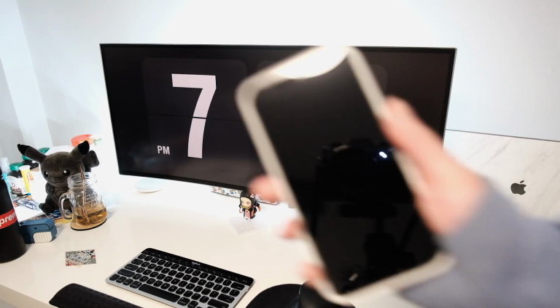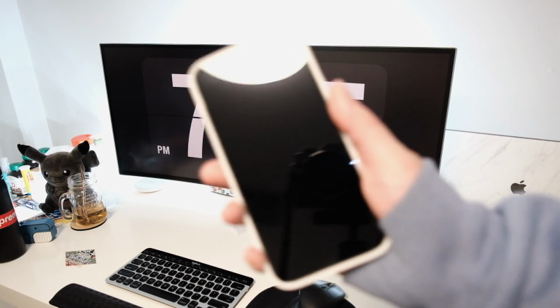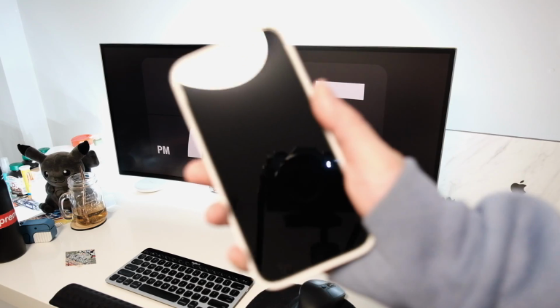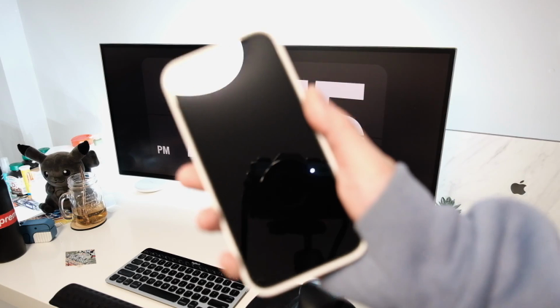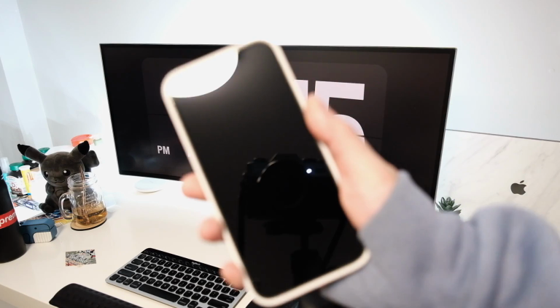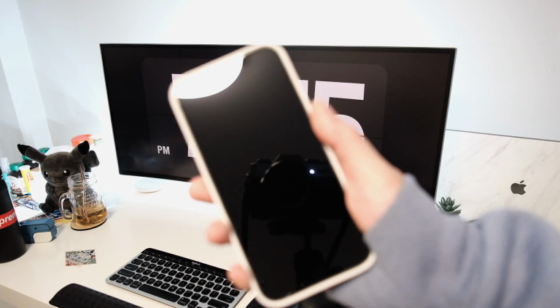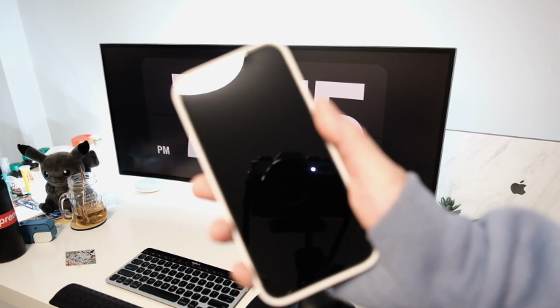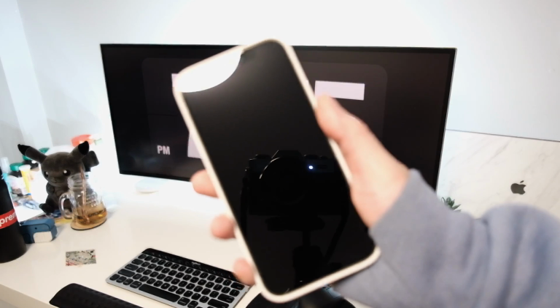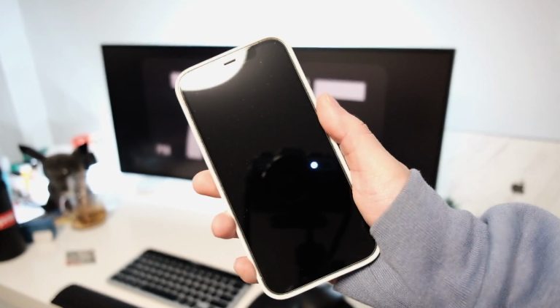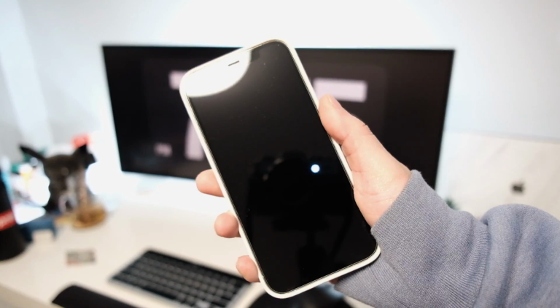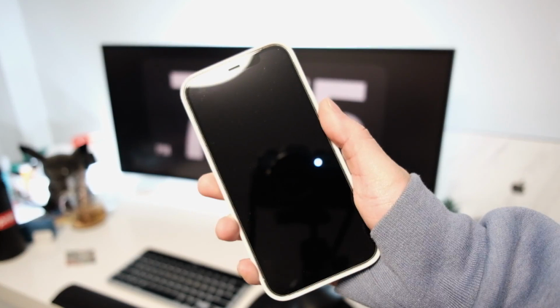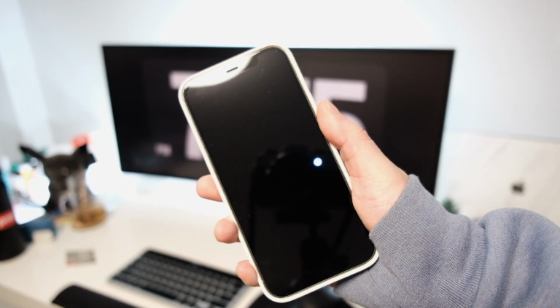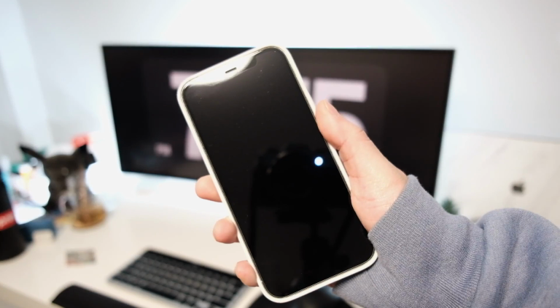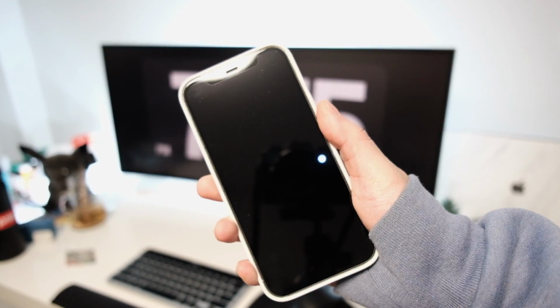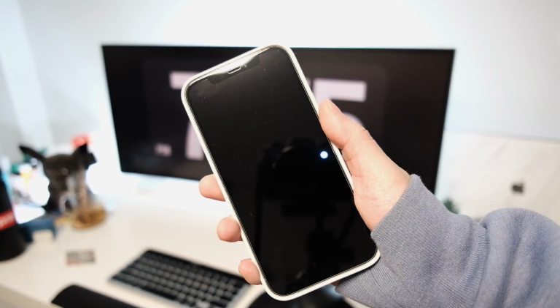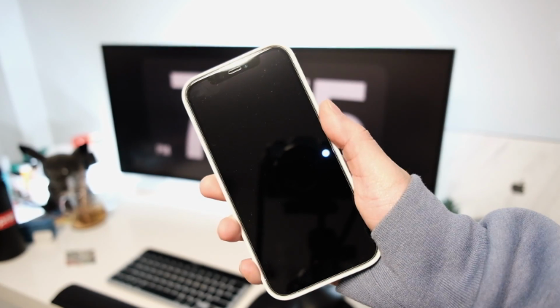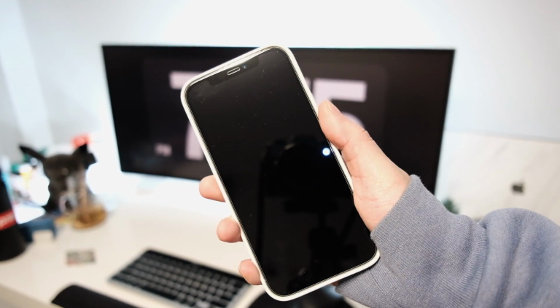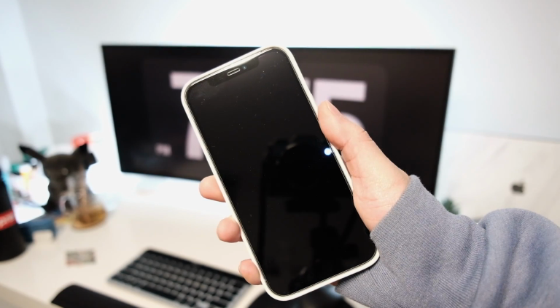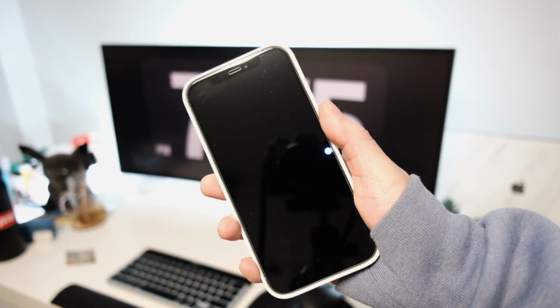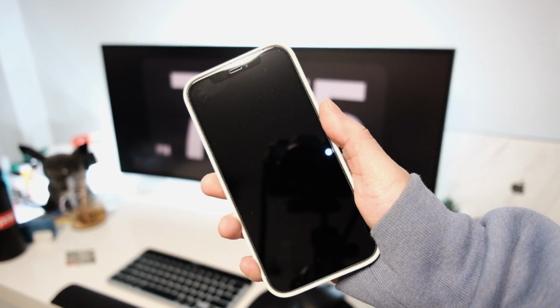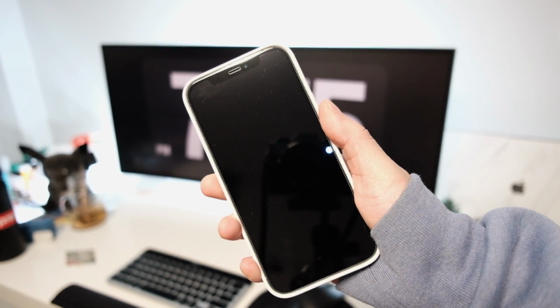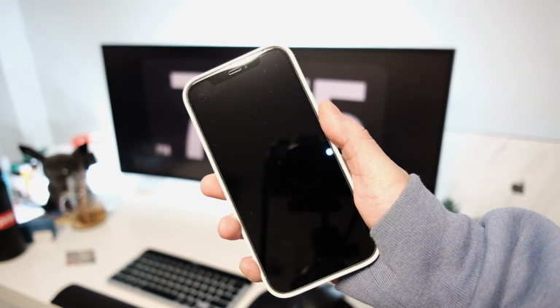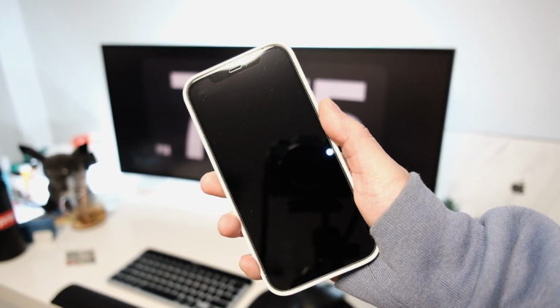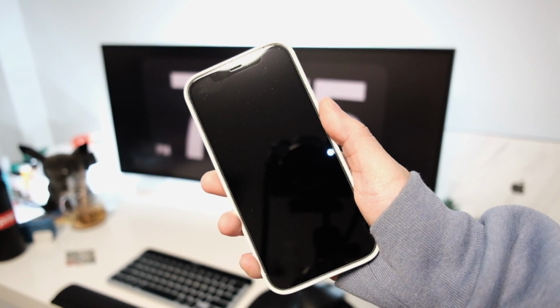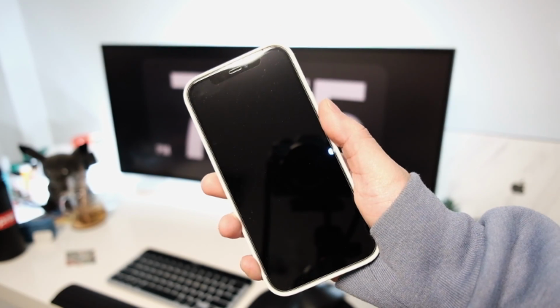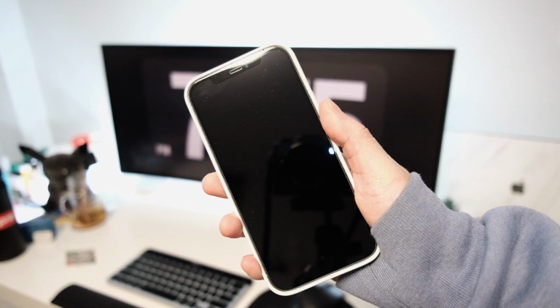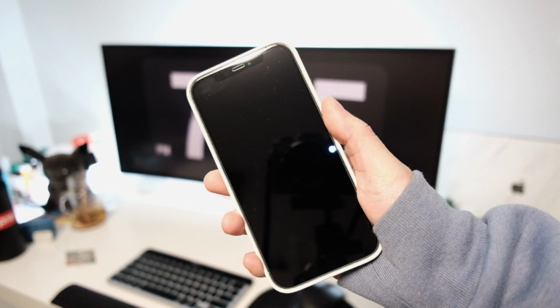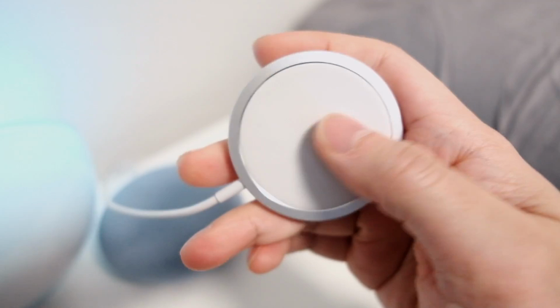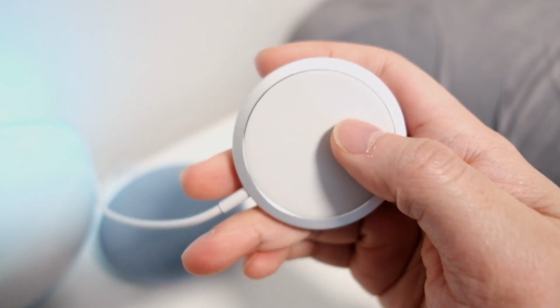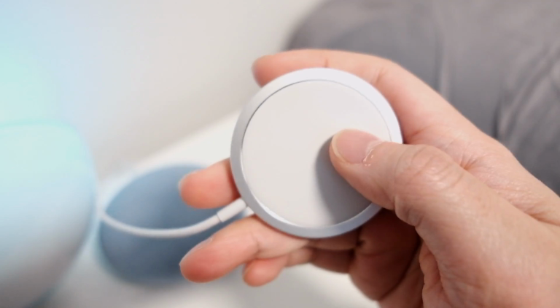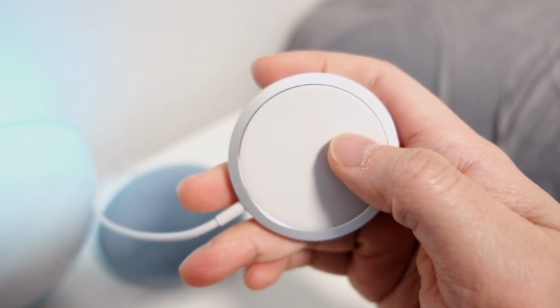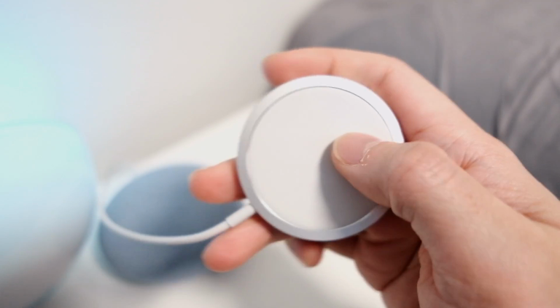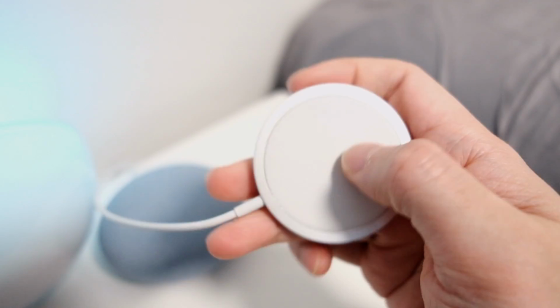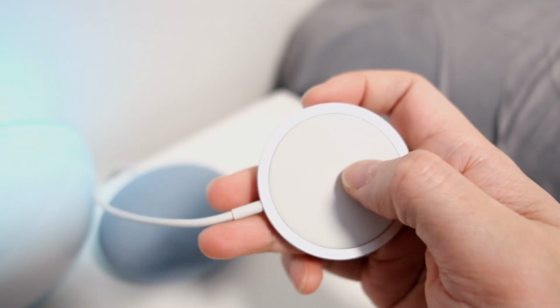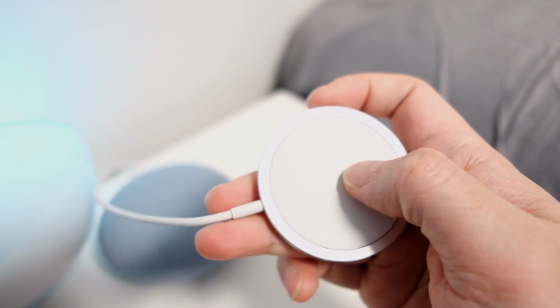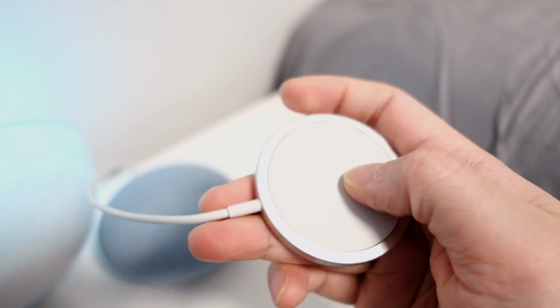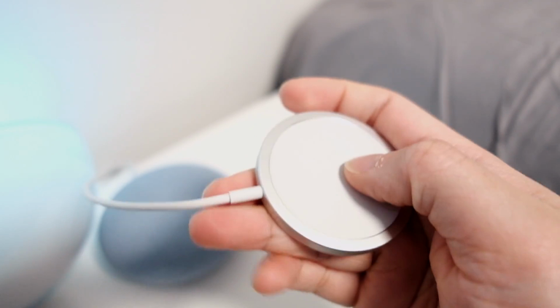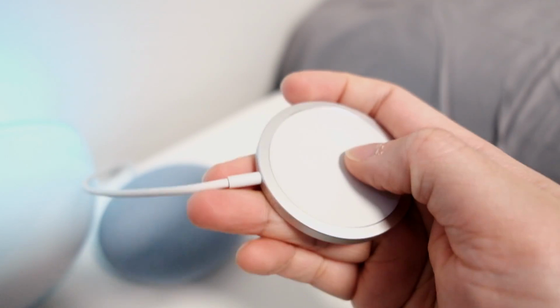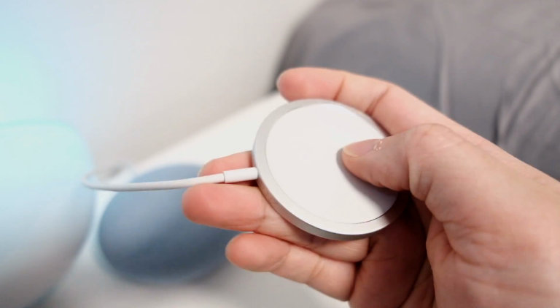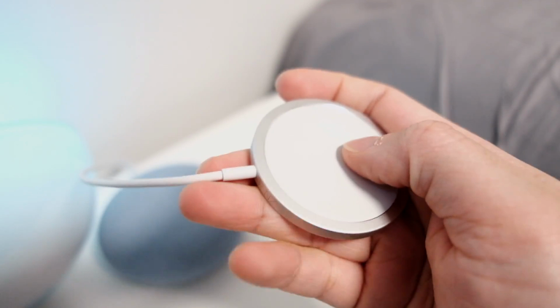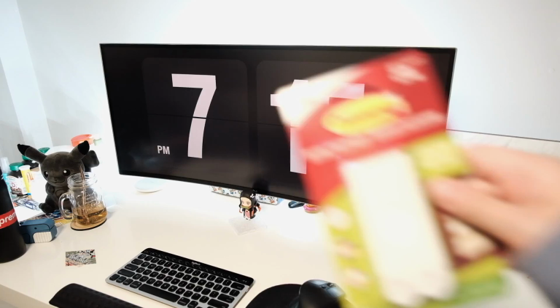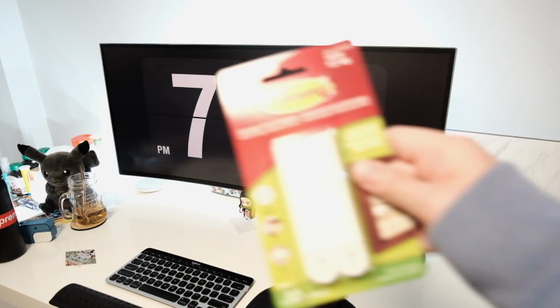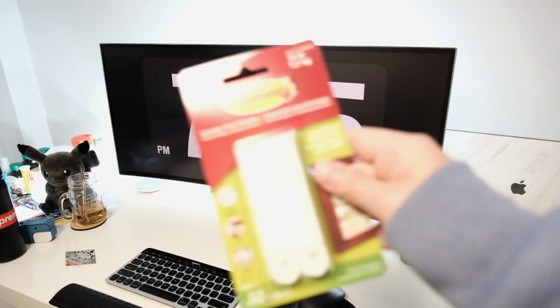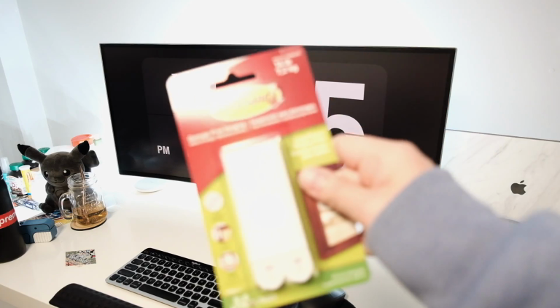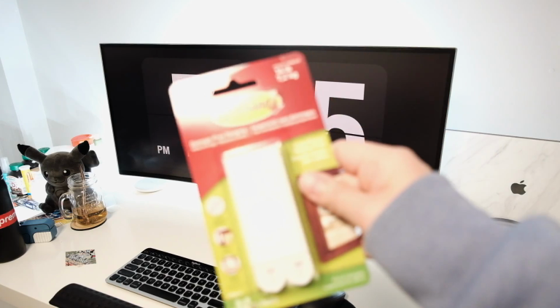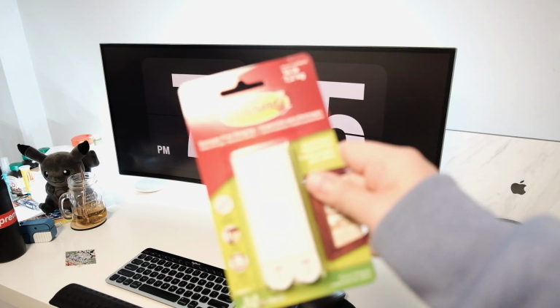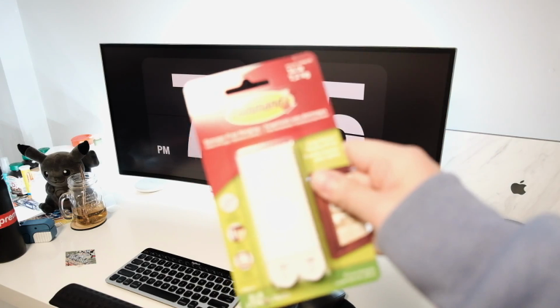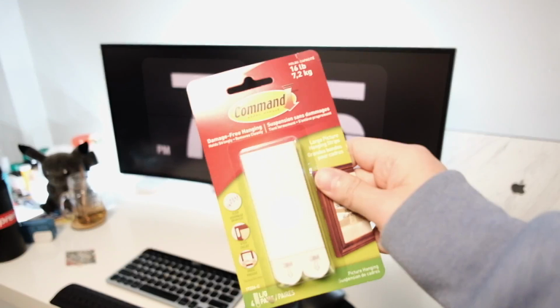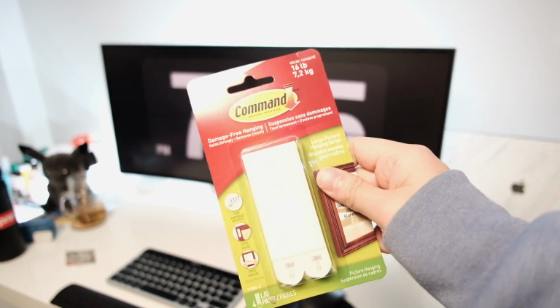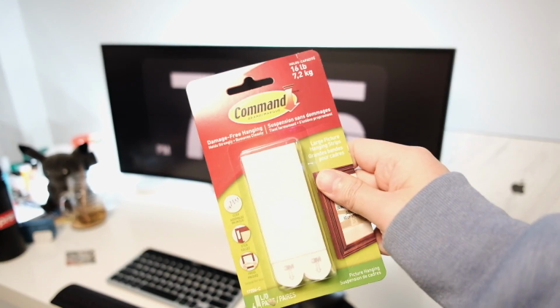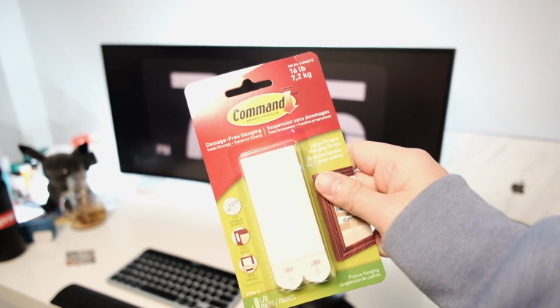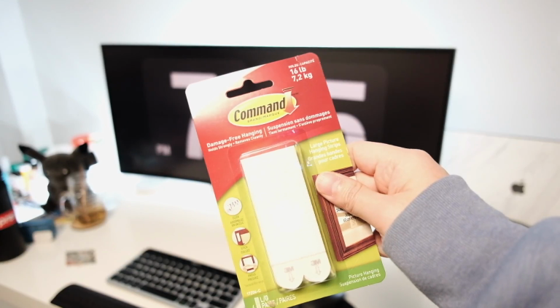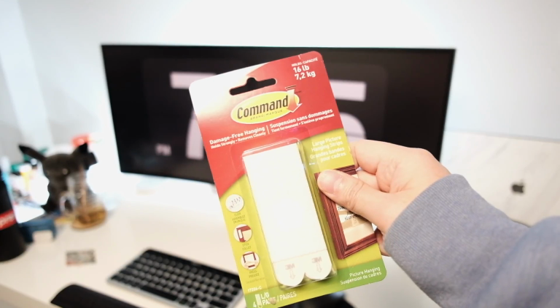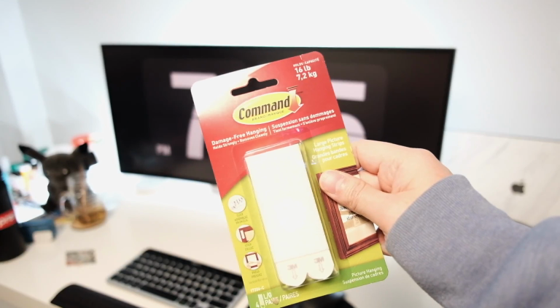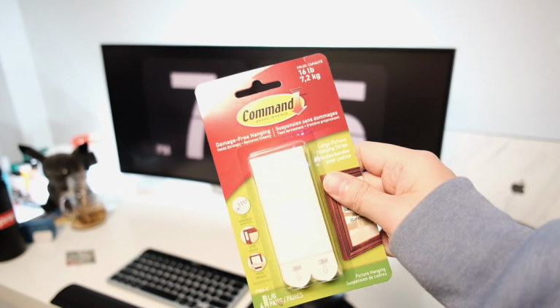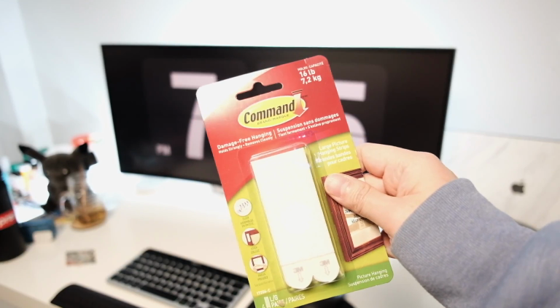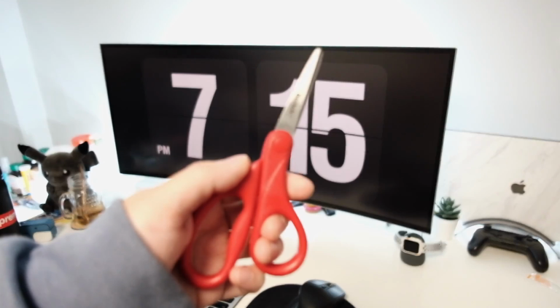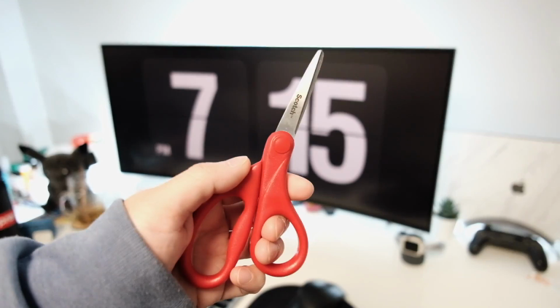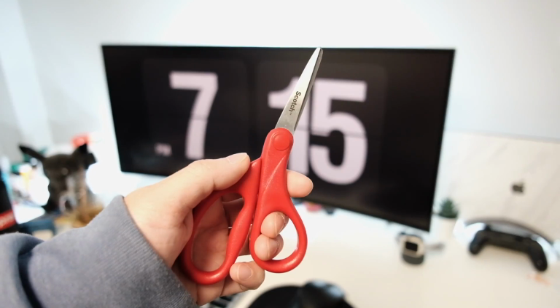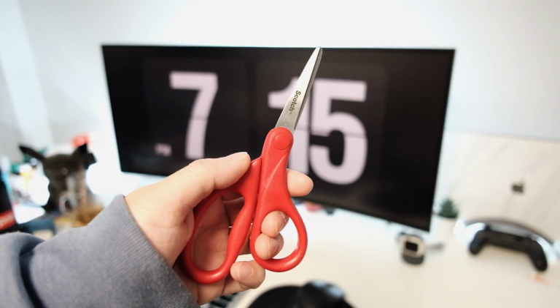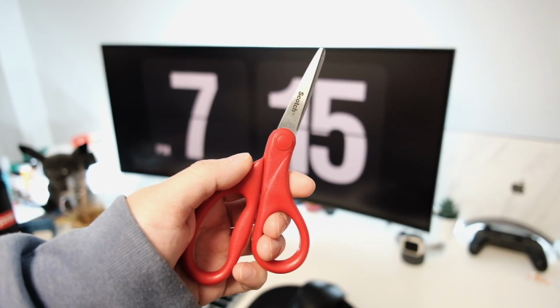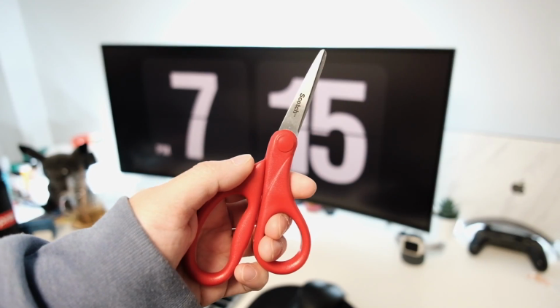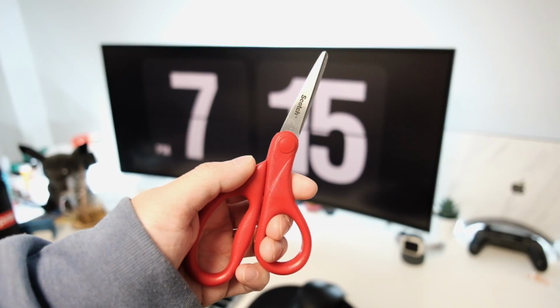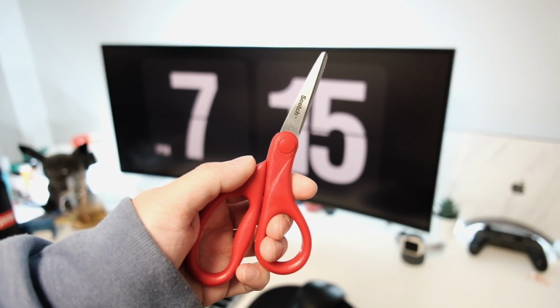What you'll need is an iPhone that's MakeSafe compatible, a MakeSafe charger, 3M hanging strips, and some scissors.